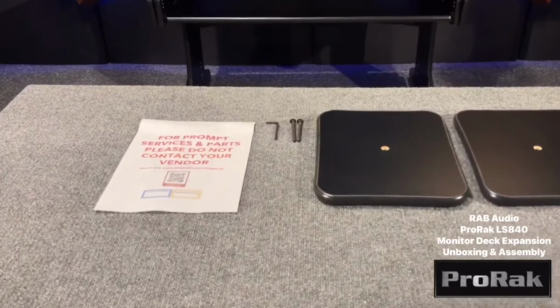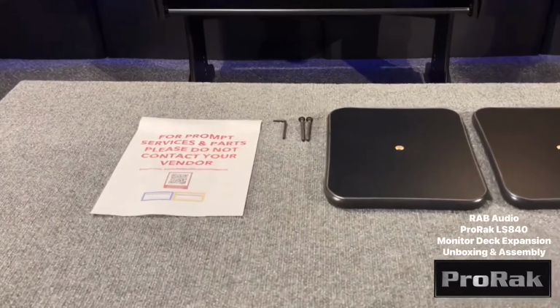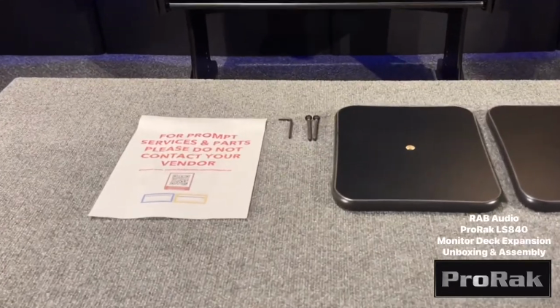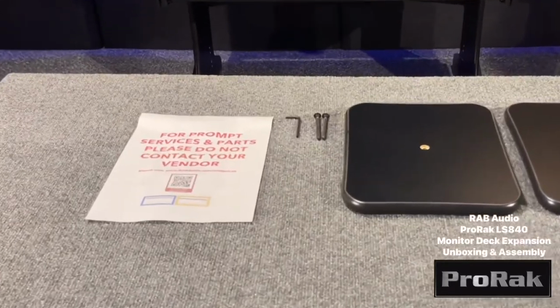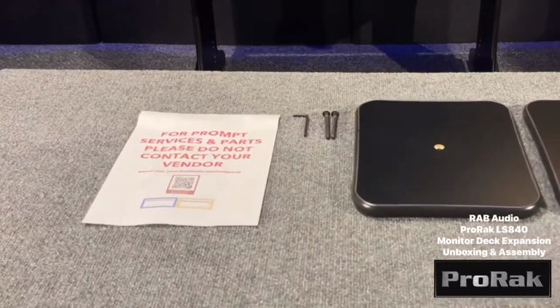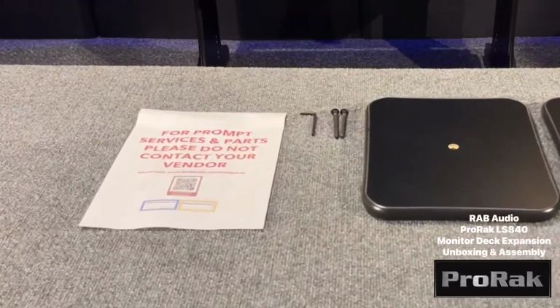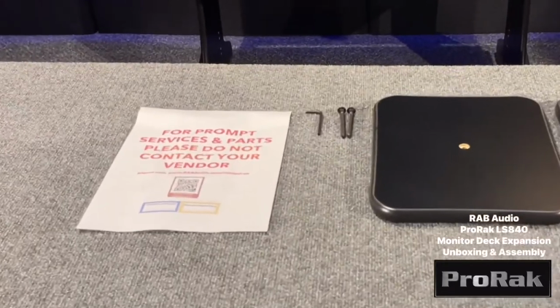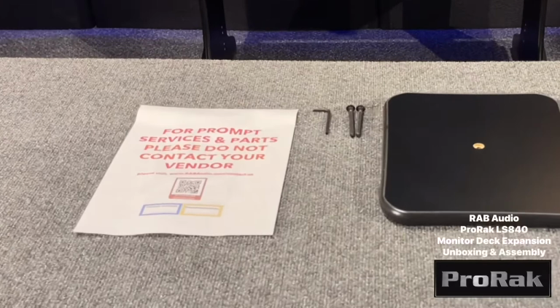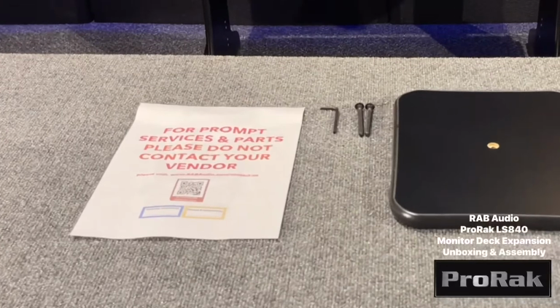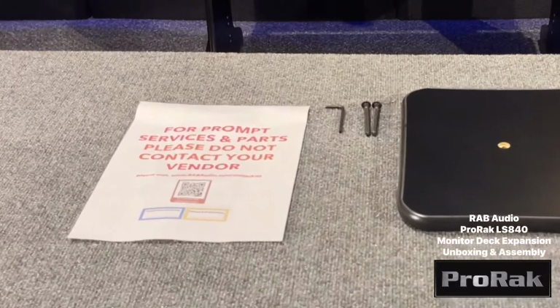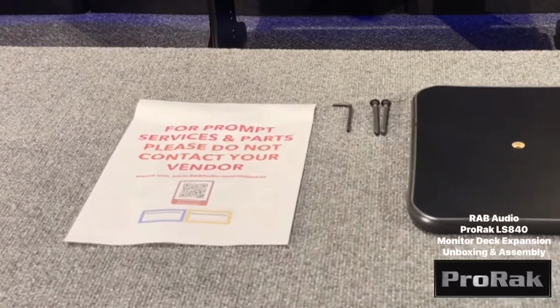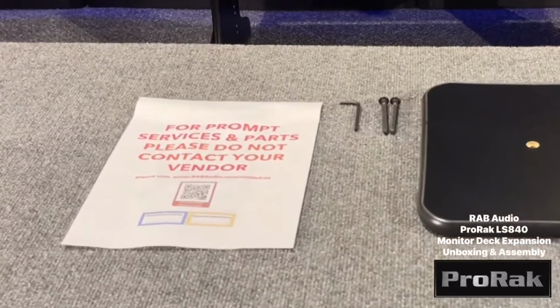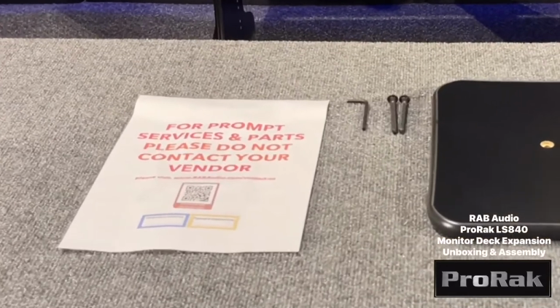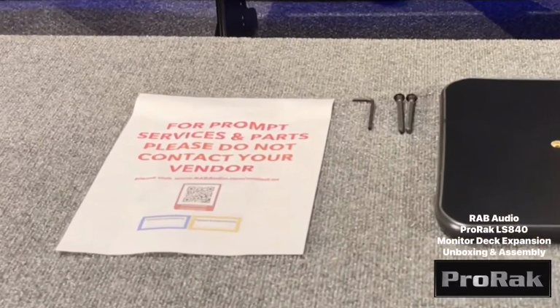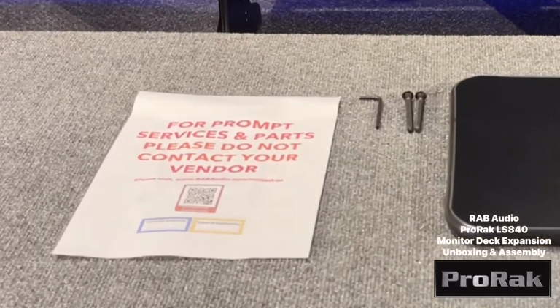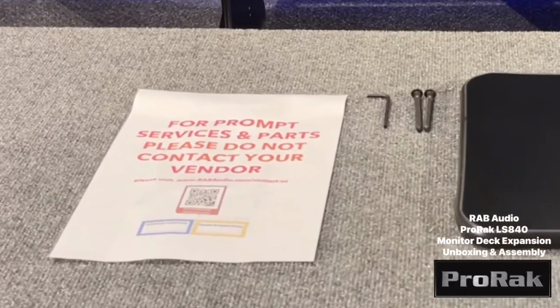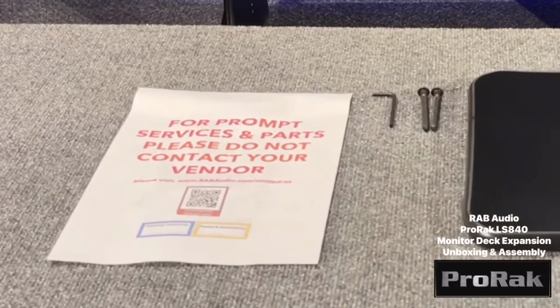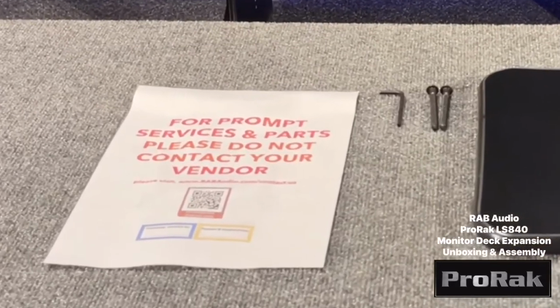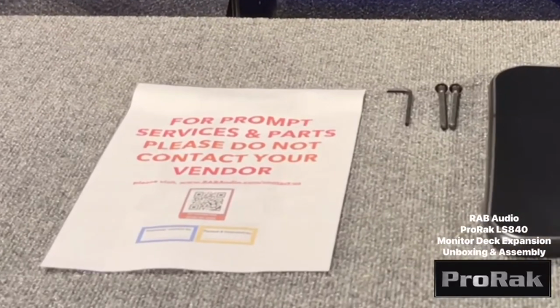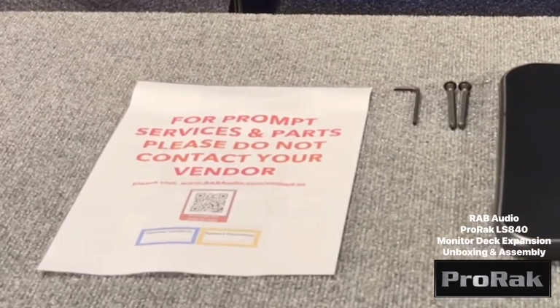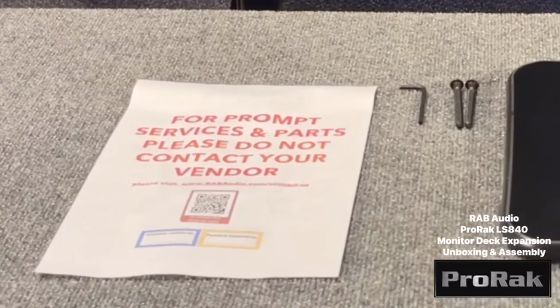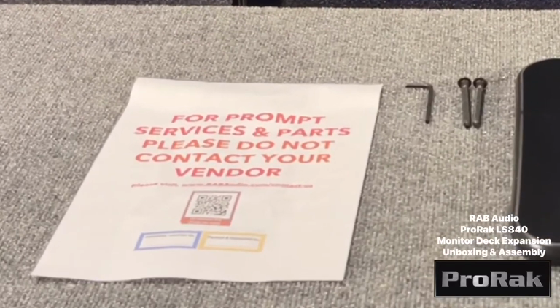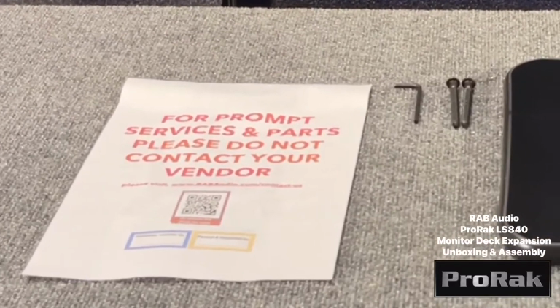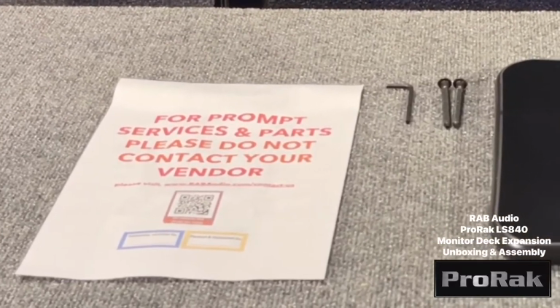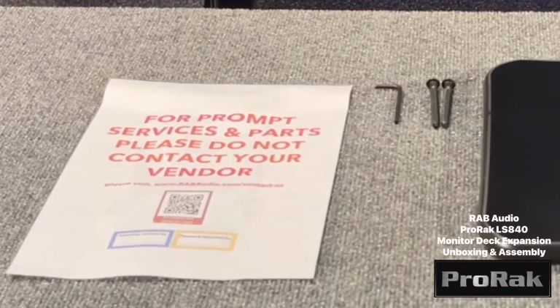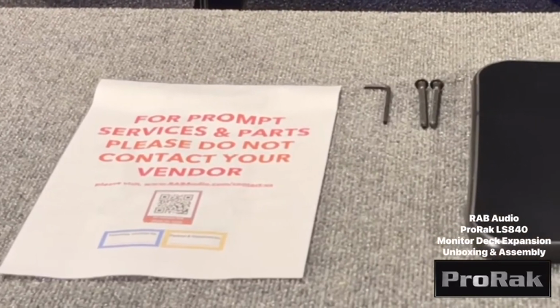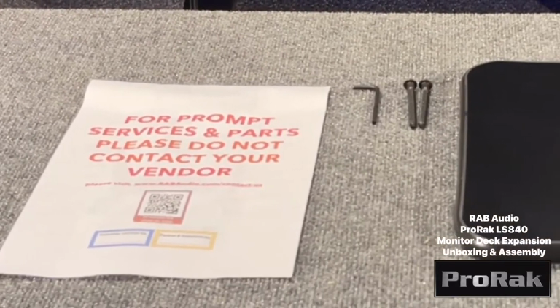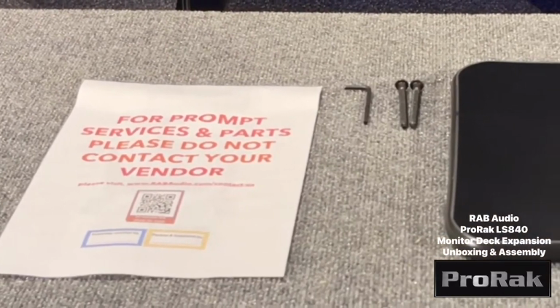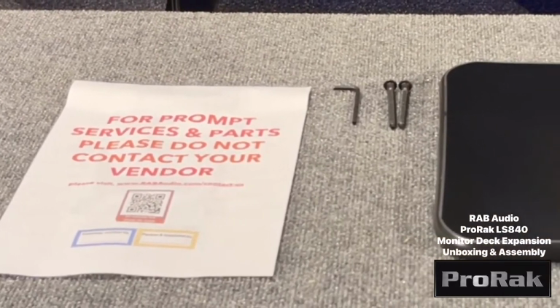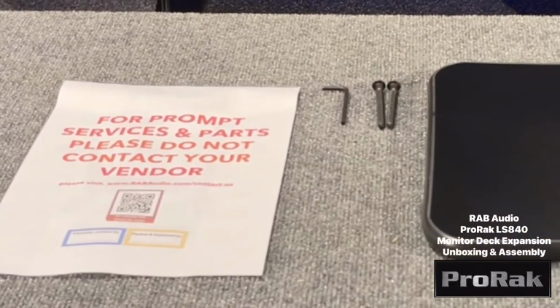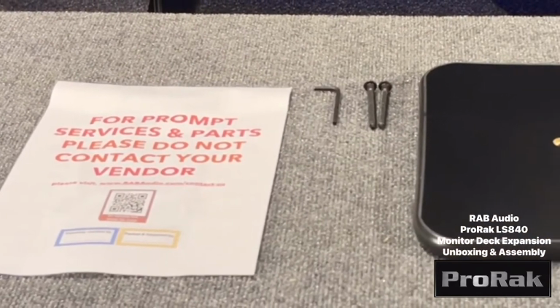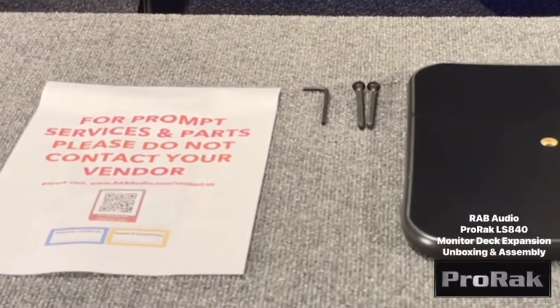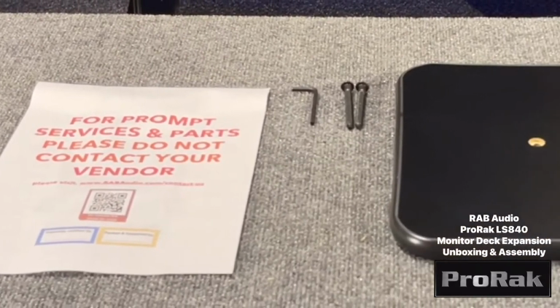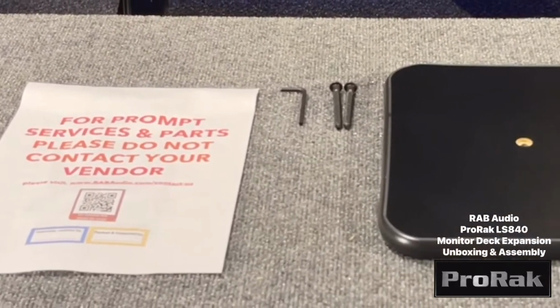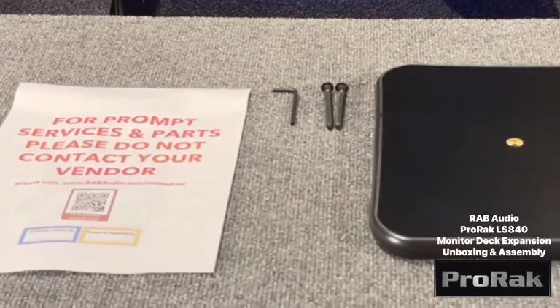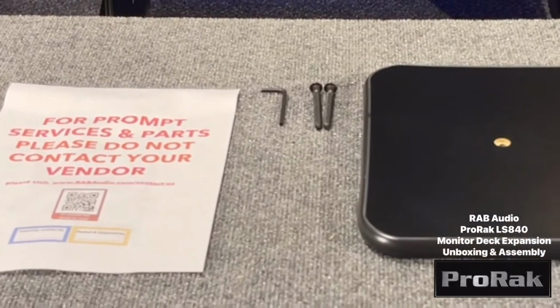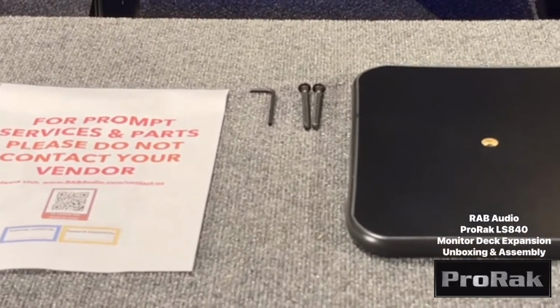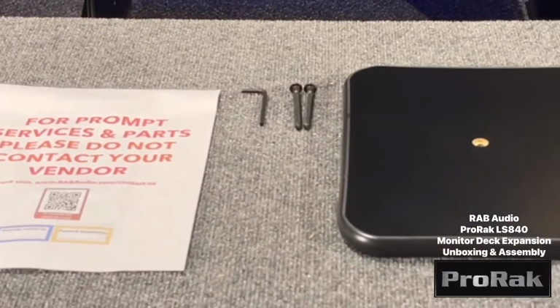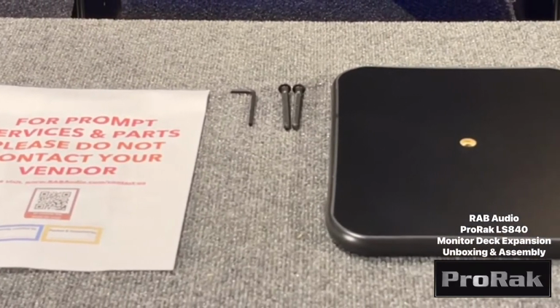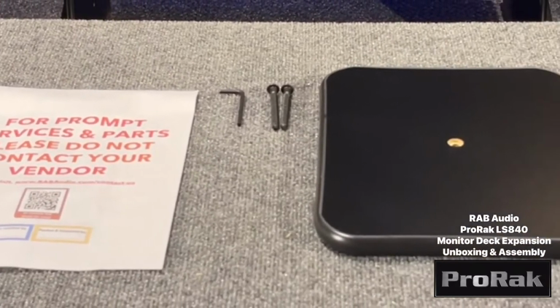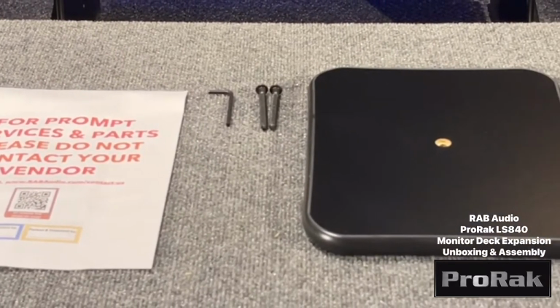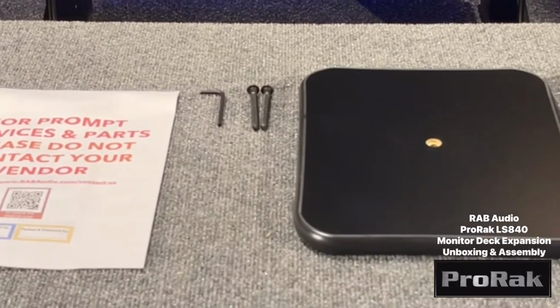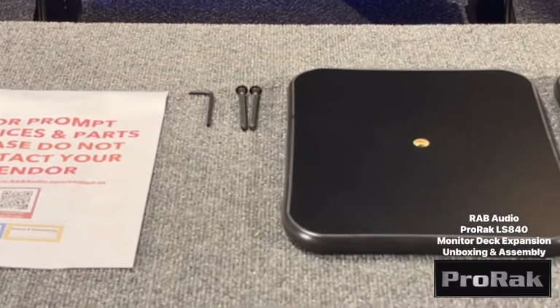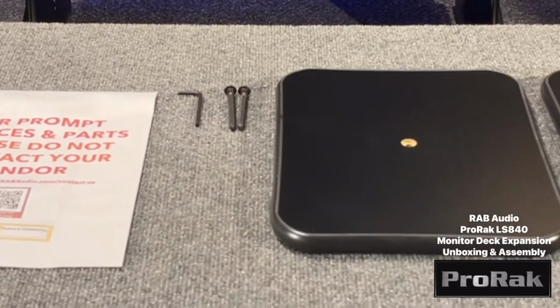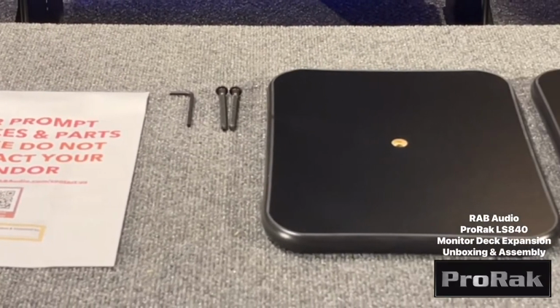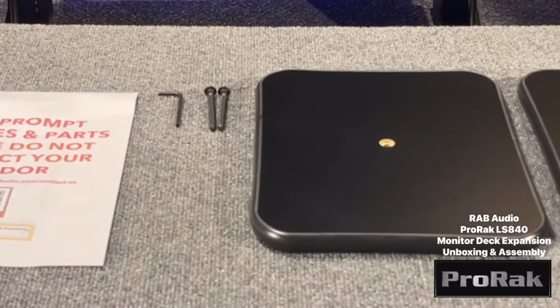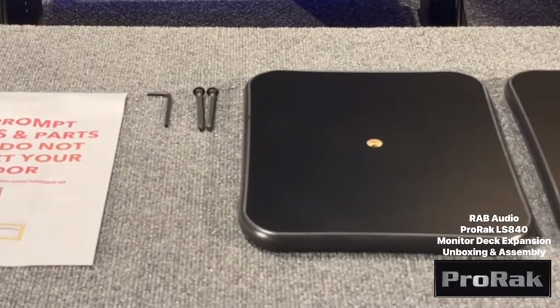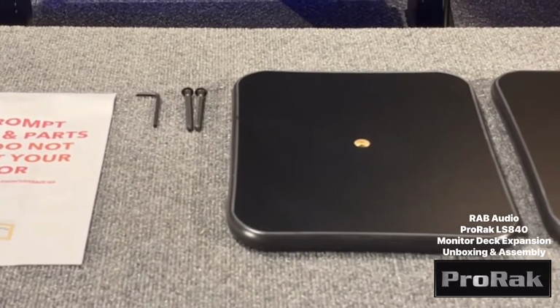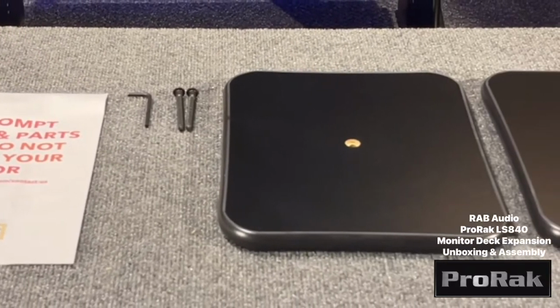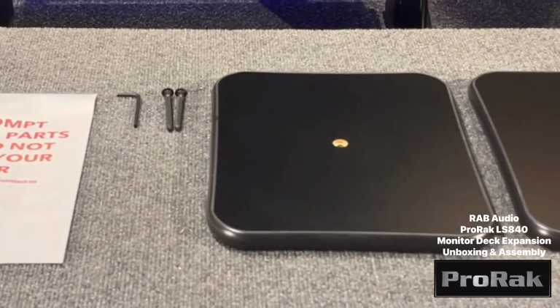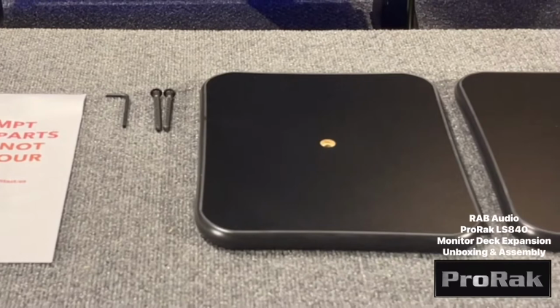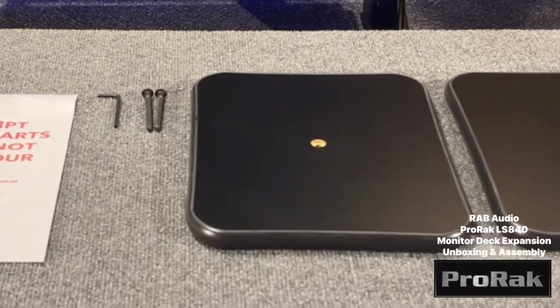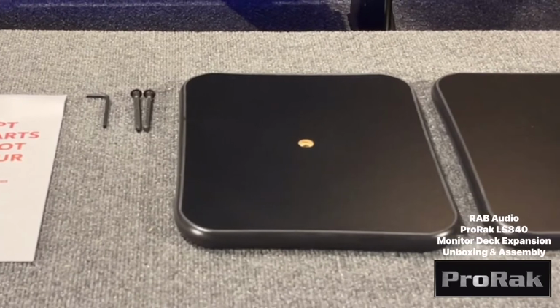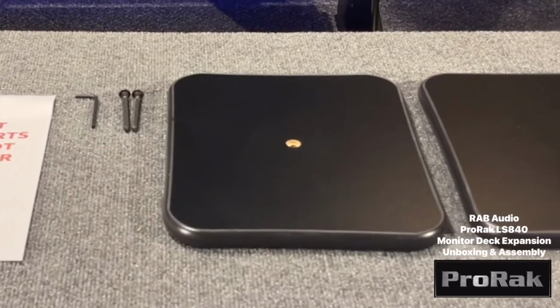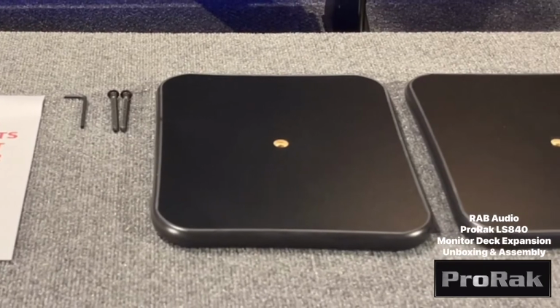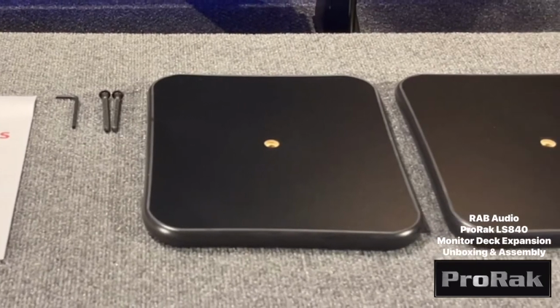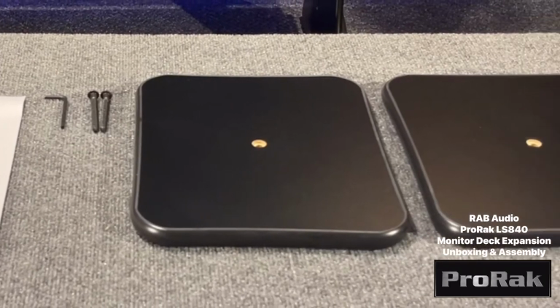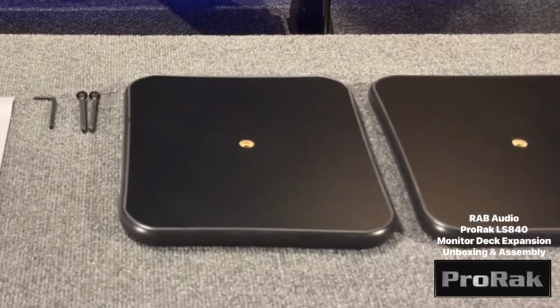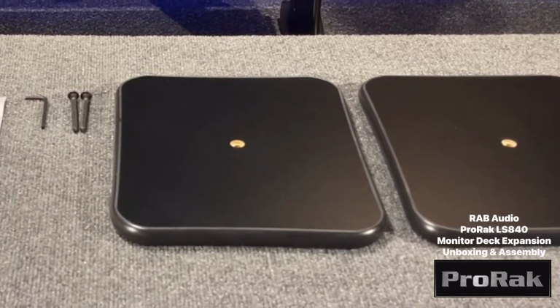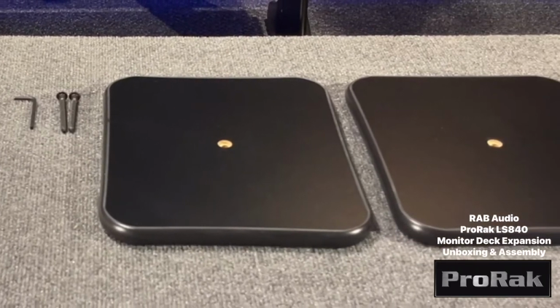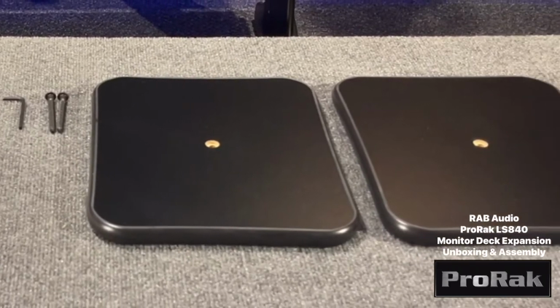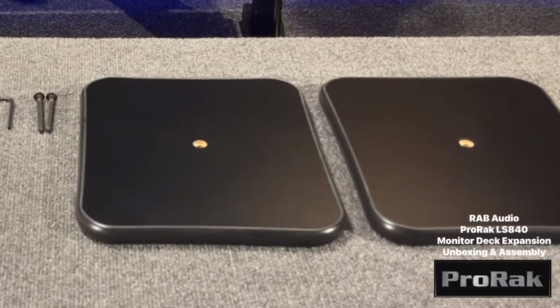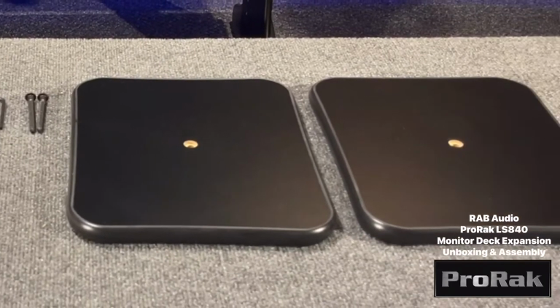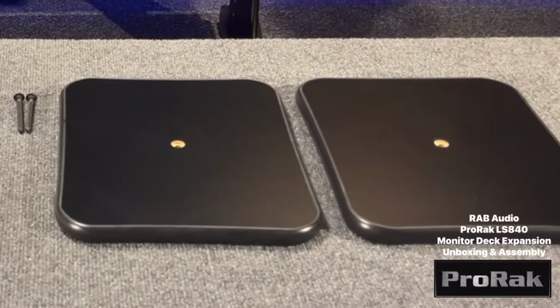The ProRack monitor deck expansion includes a worksheet, a hex key, two confirmat screws, and two monitor deck platforms.